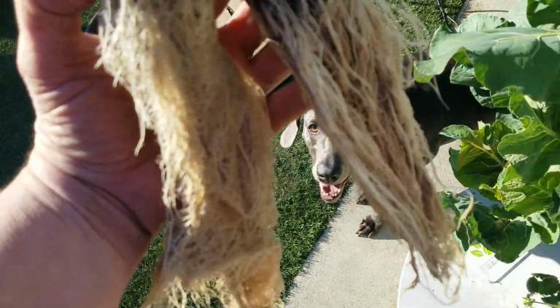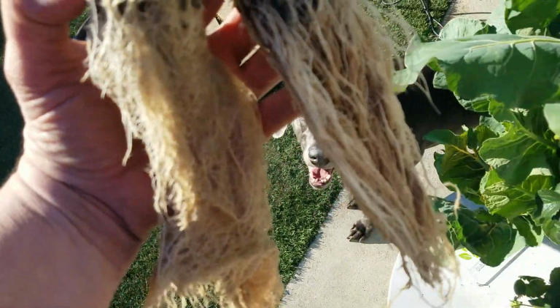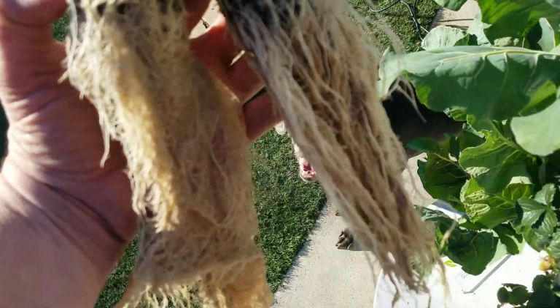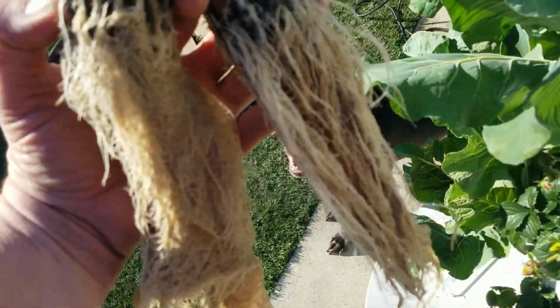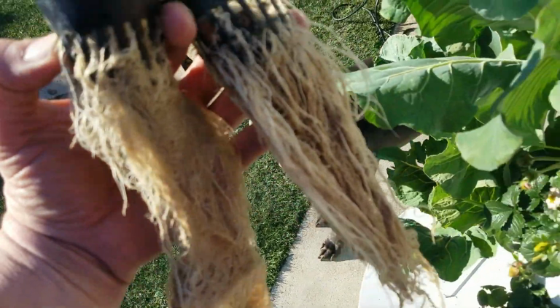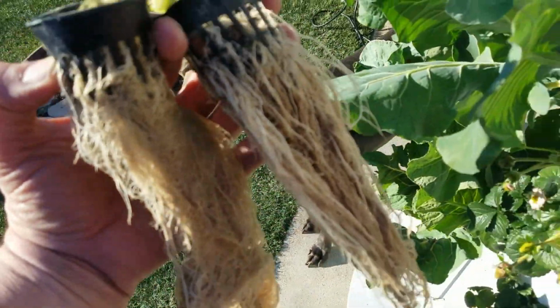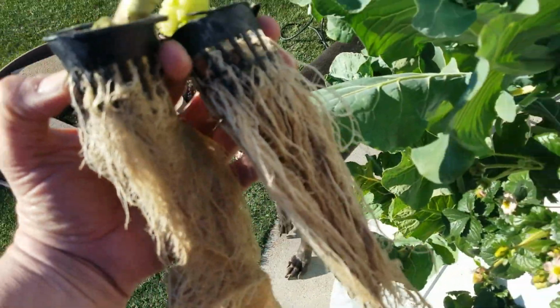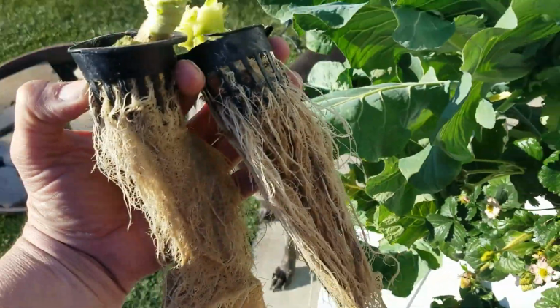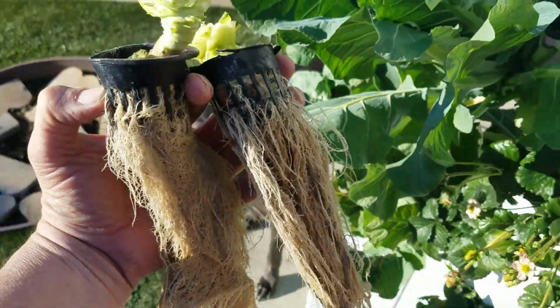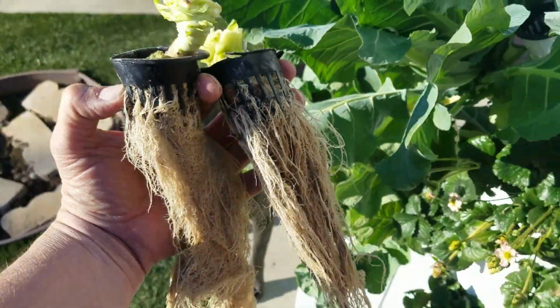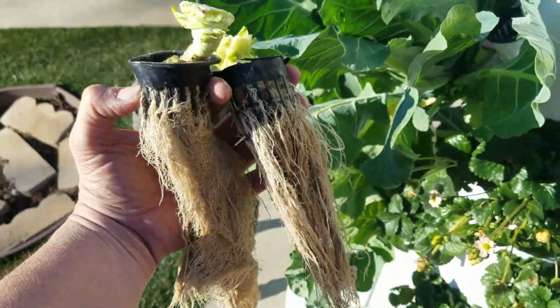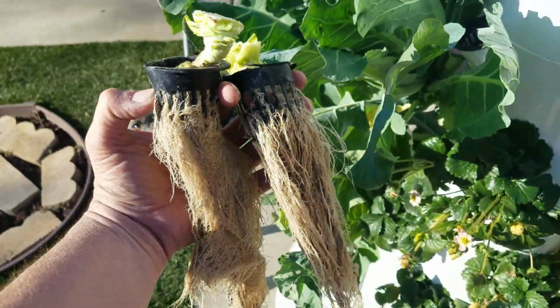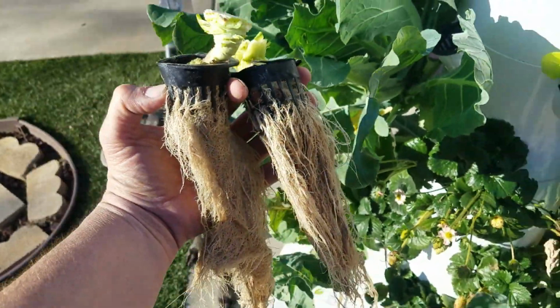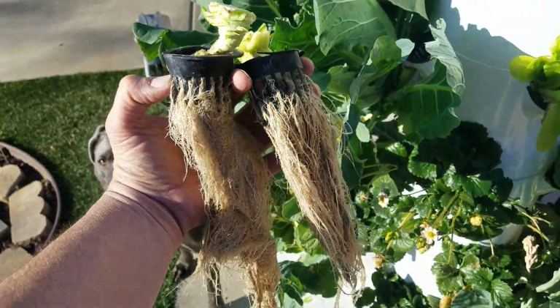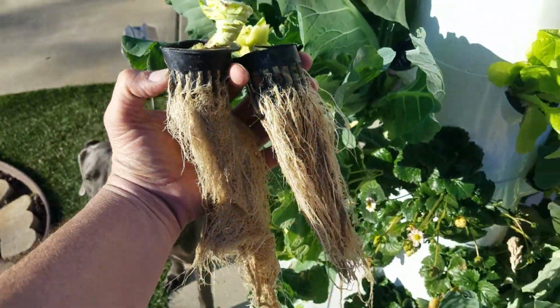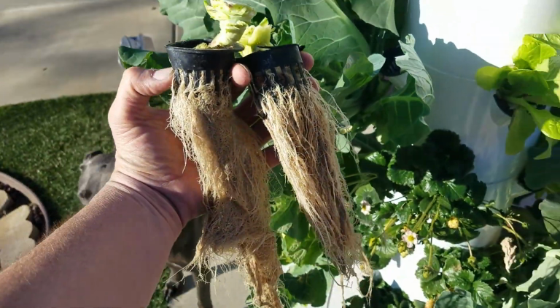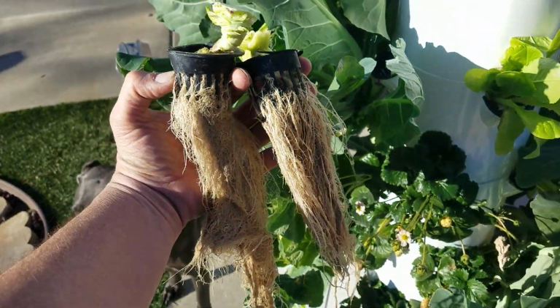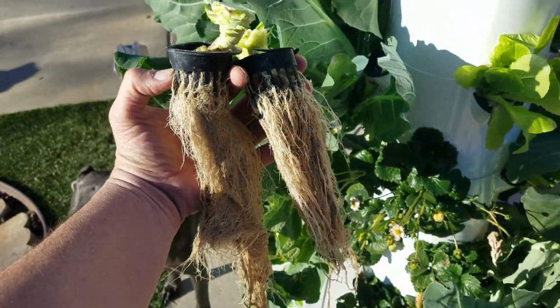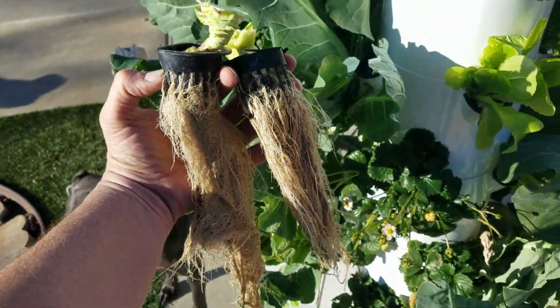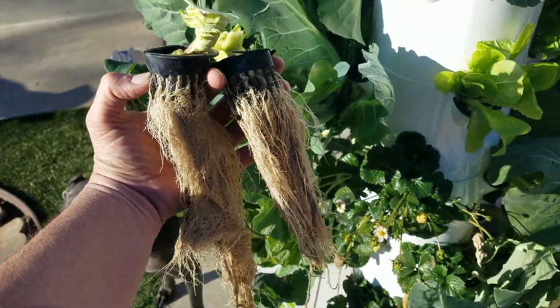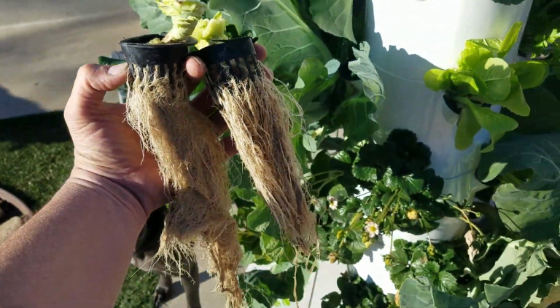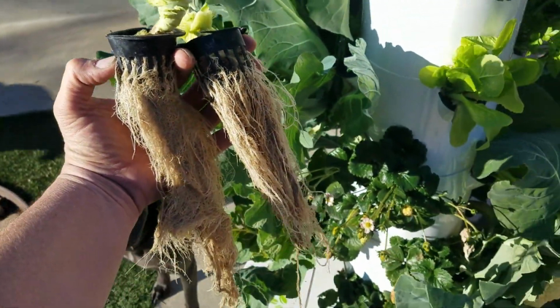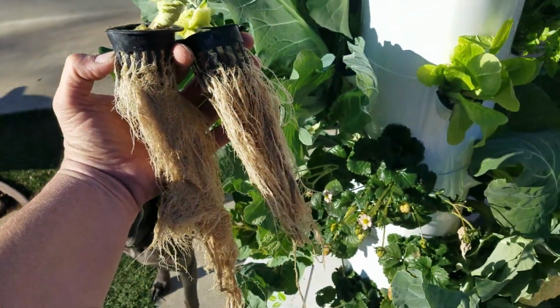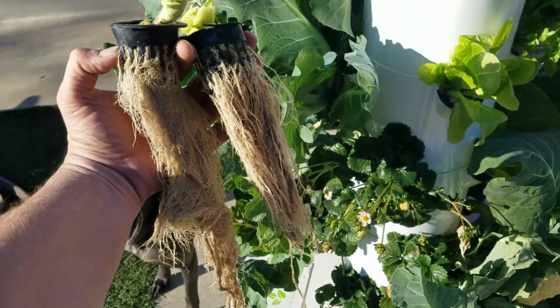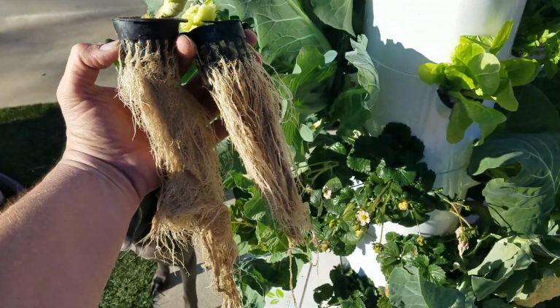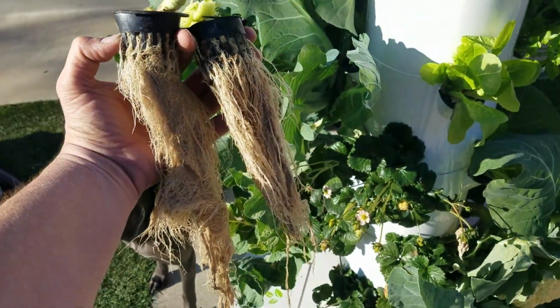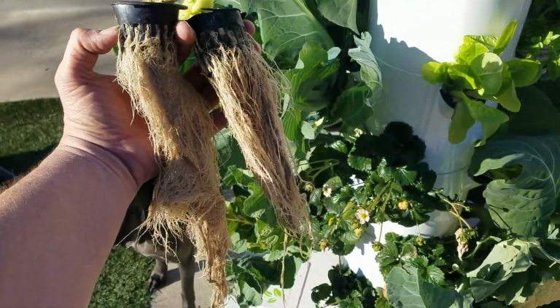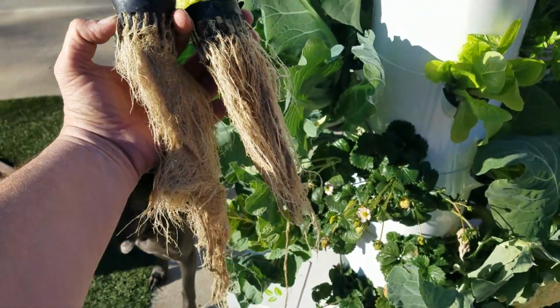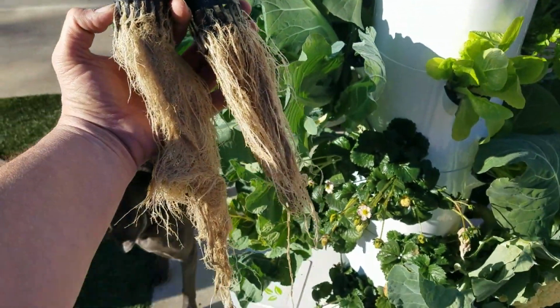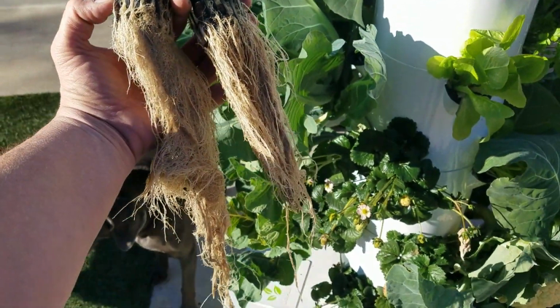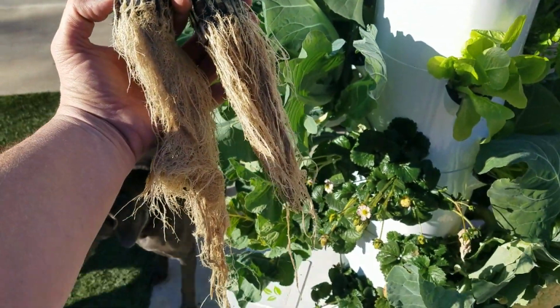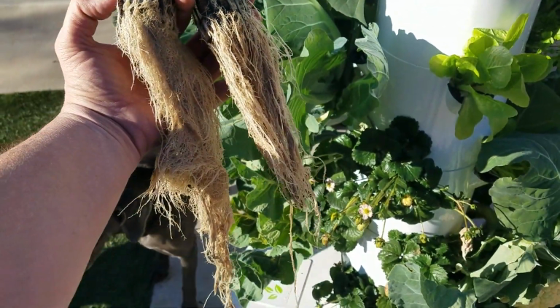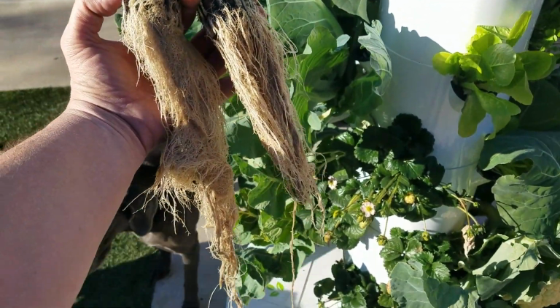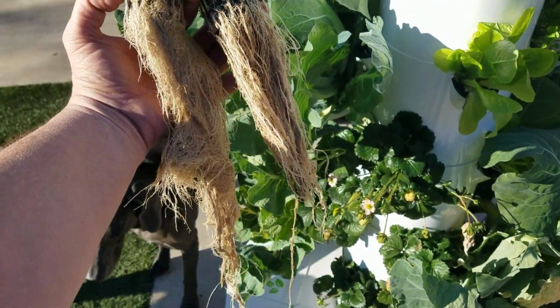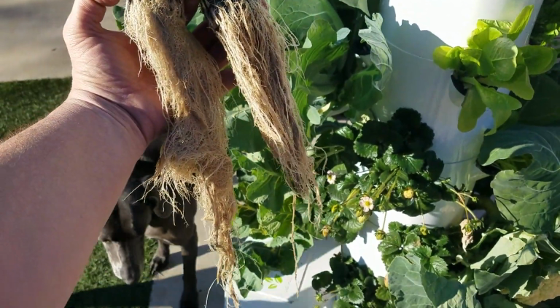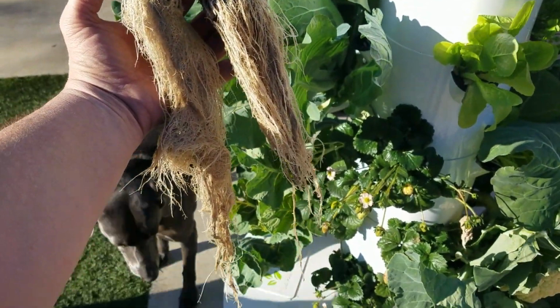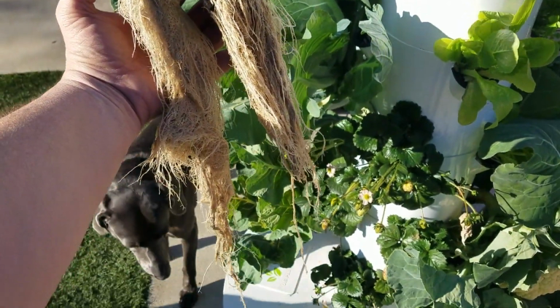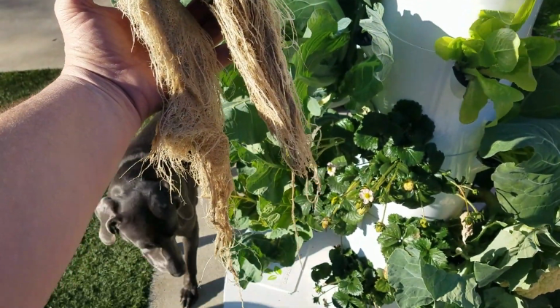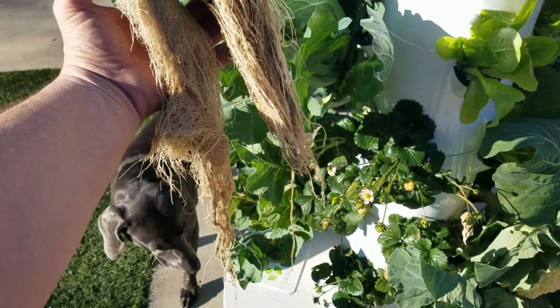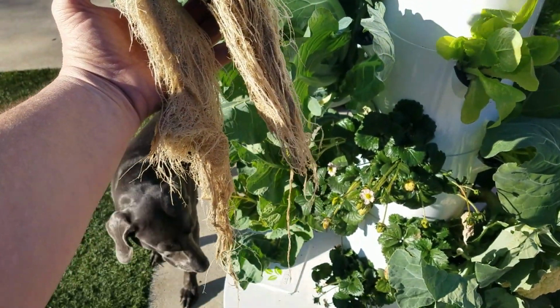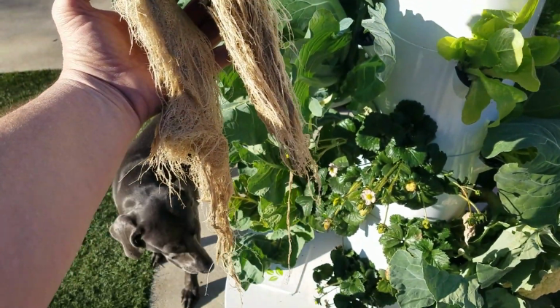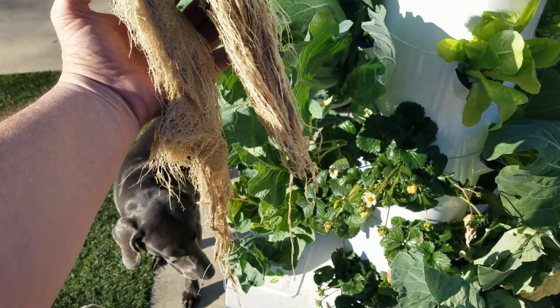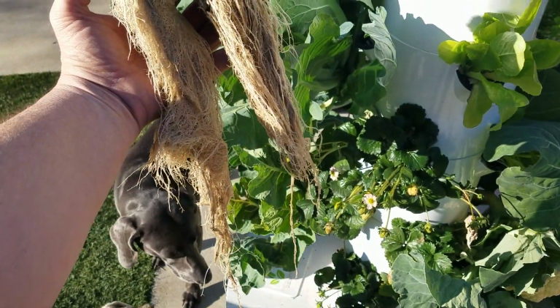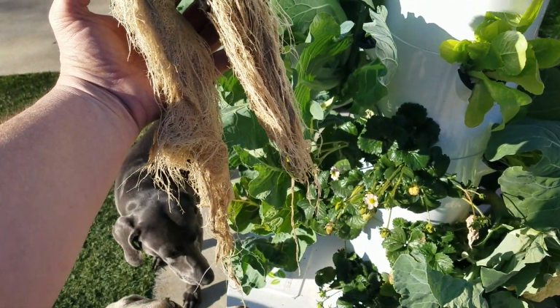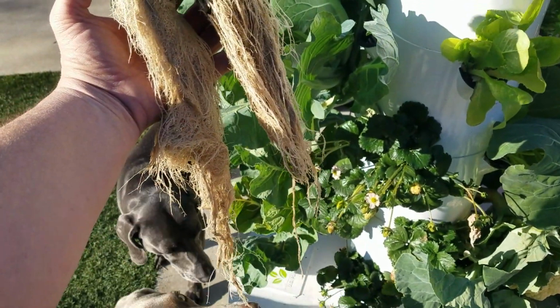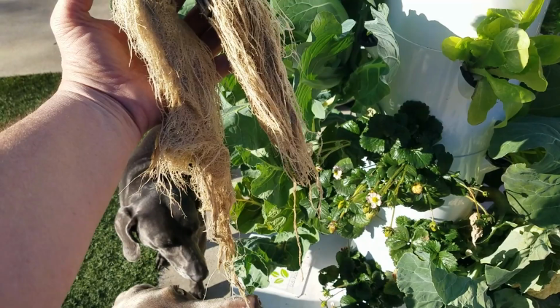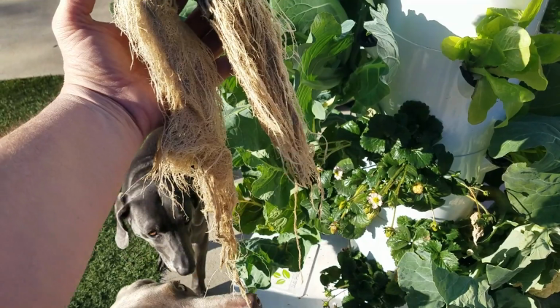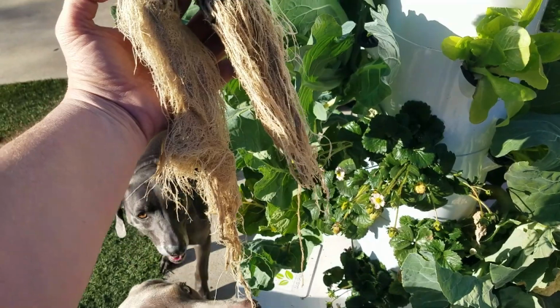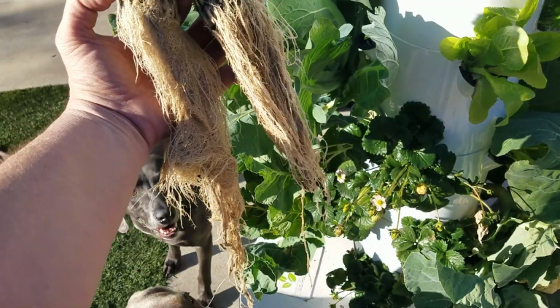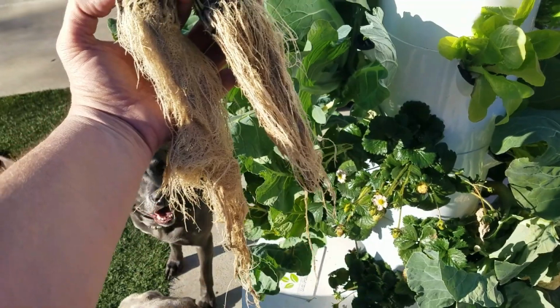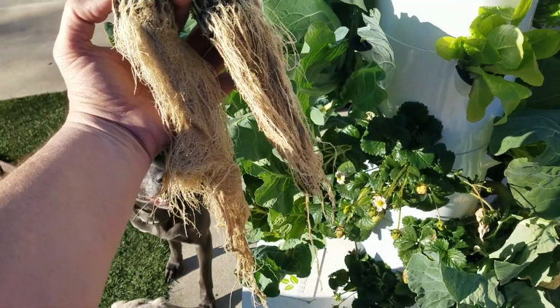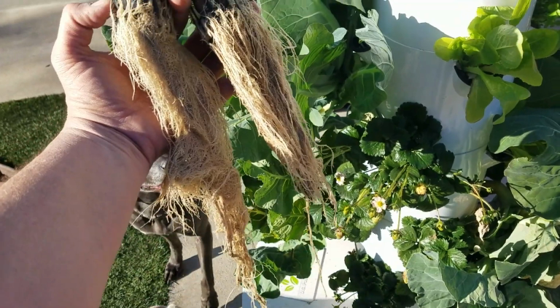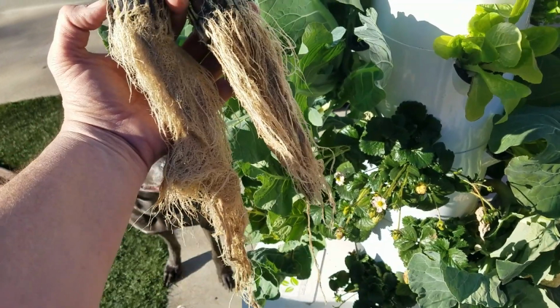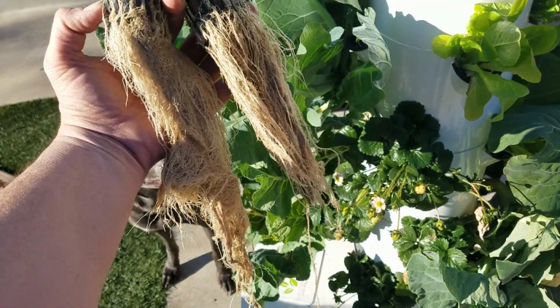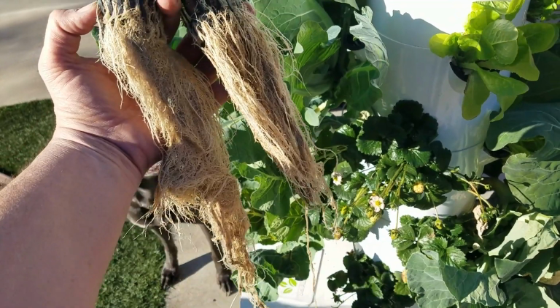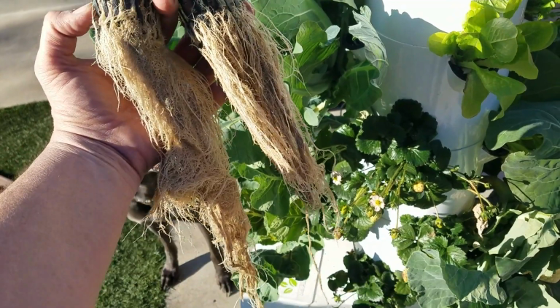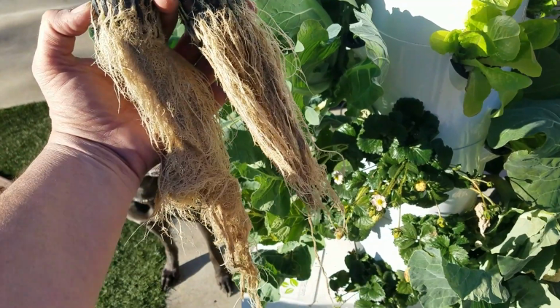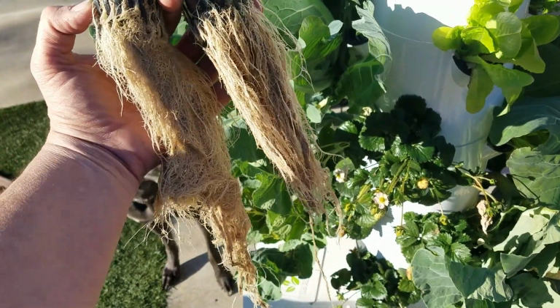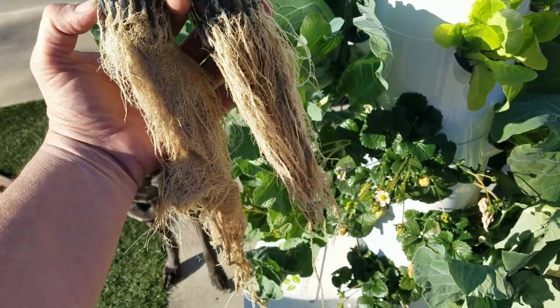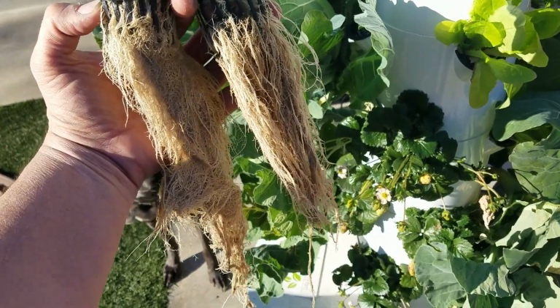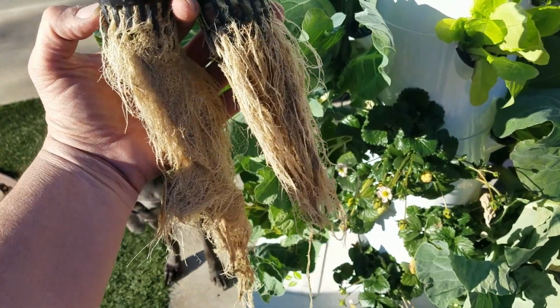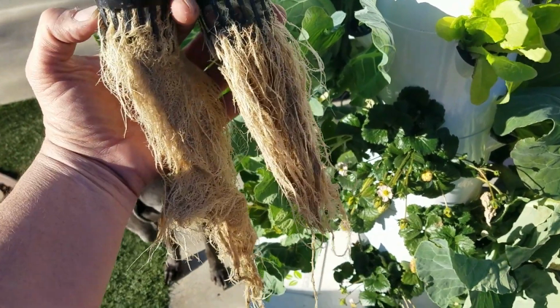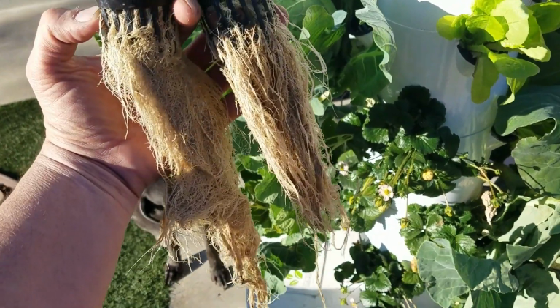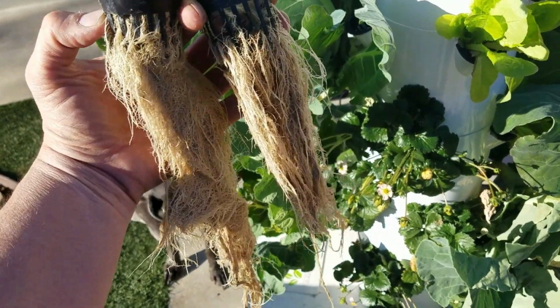Here are our two root systems that came off those cabbage plants.